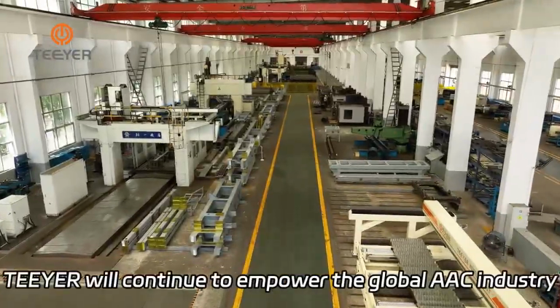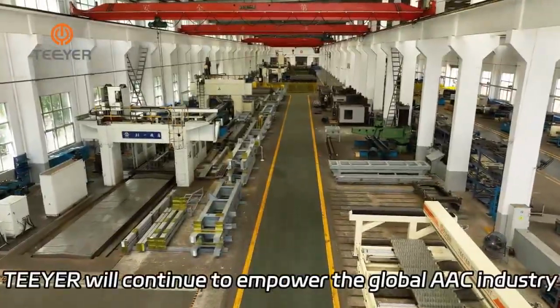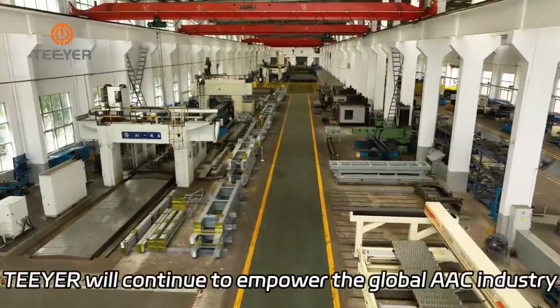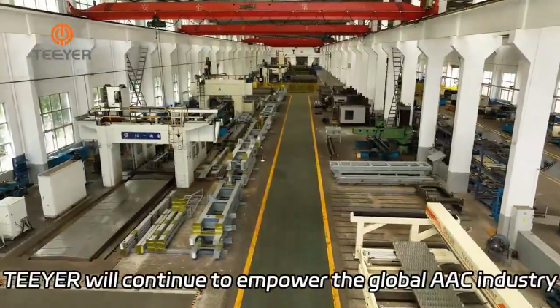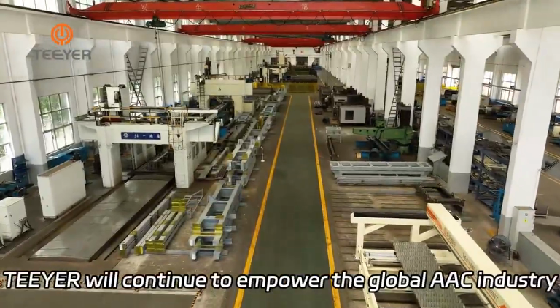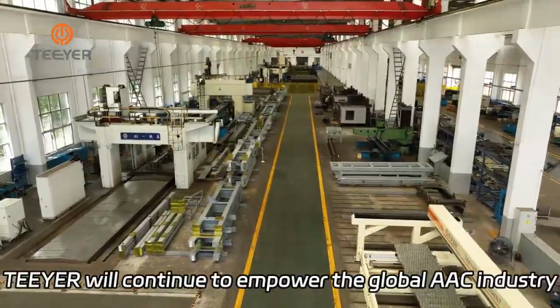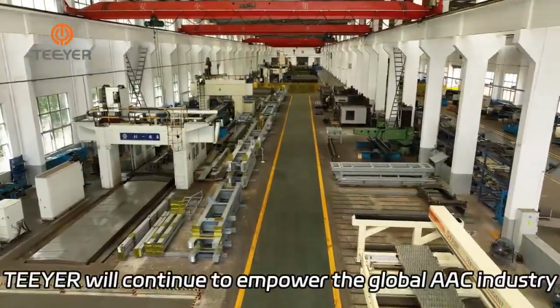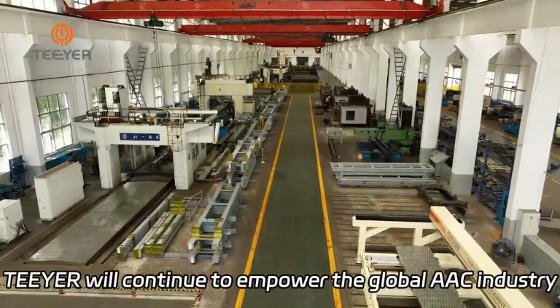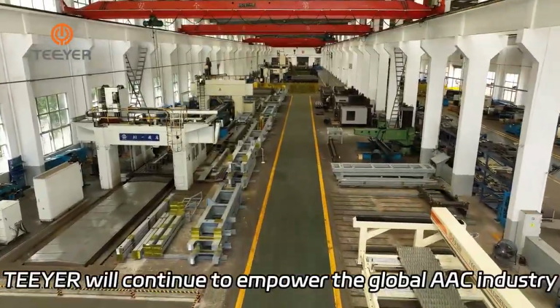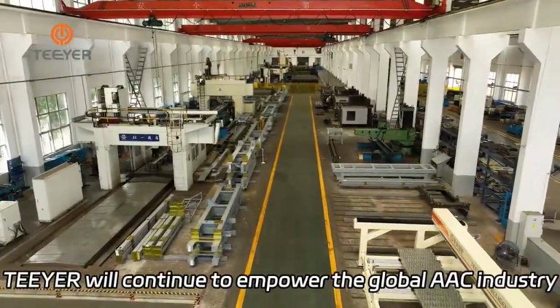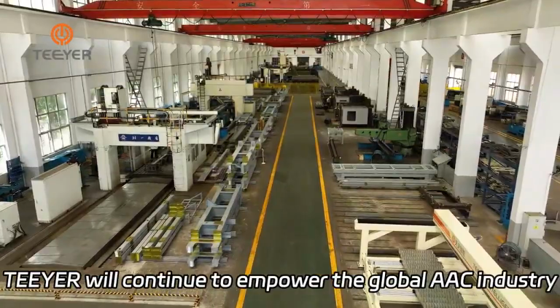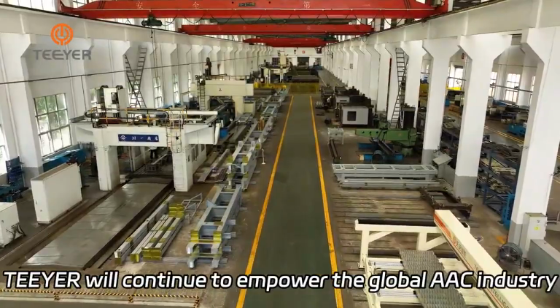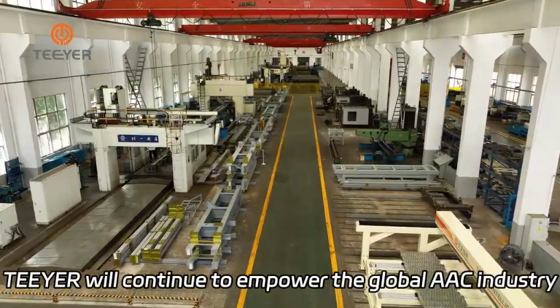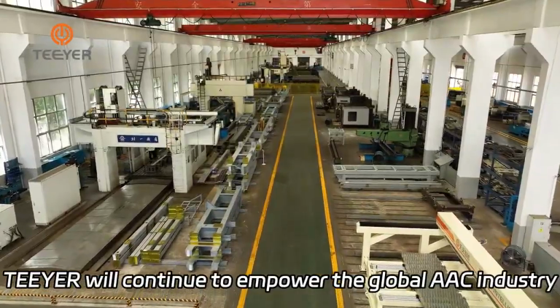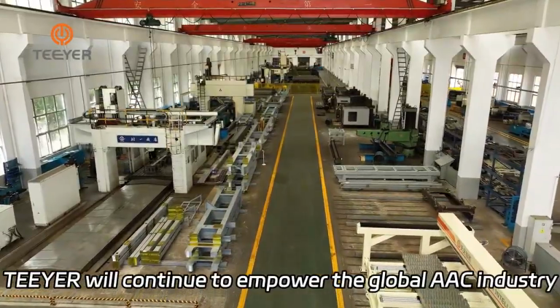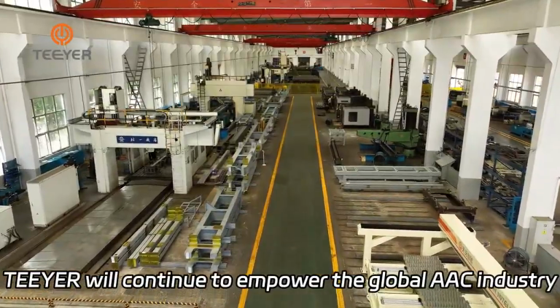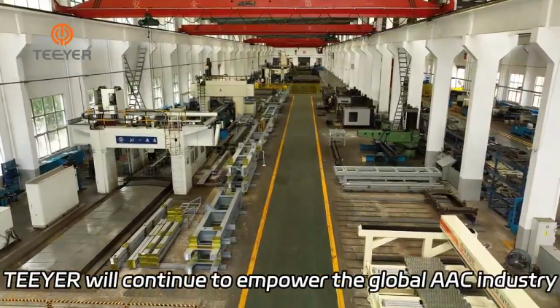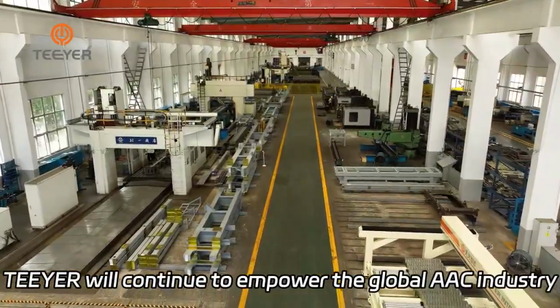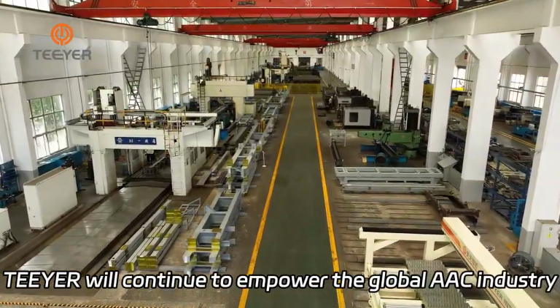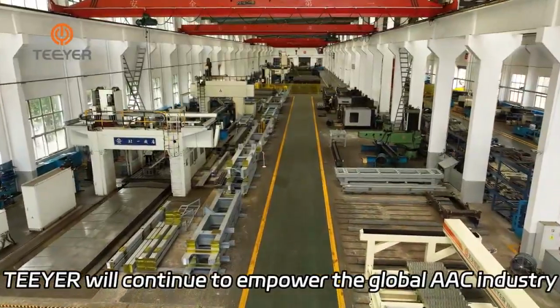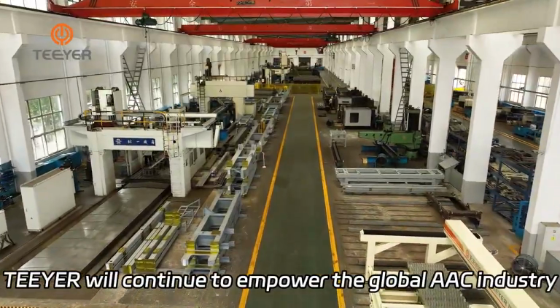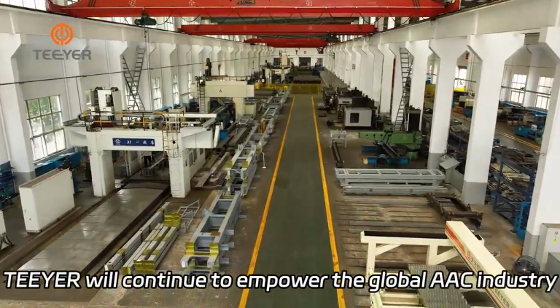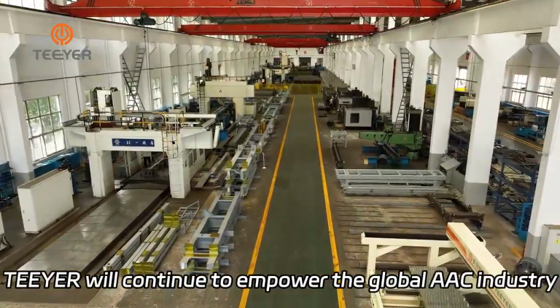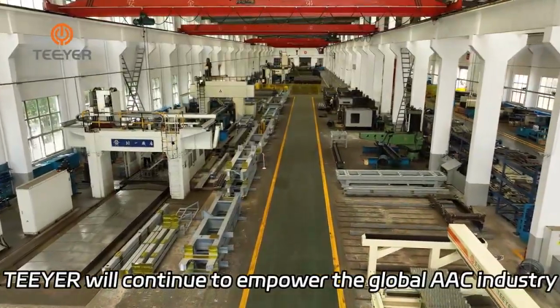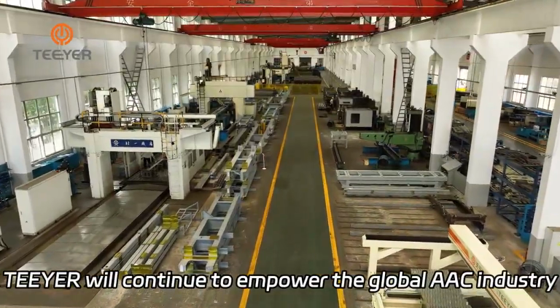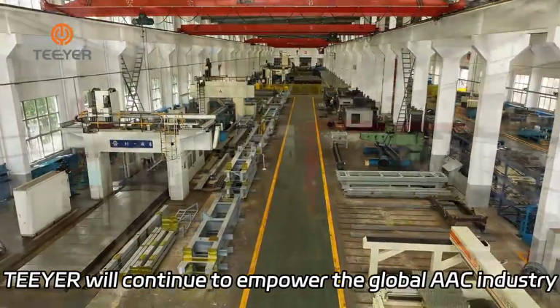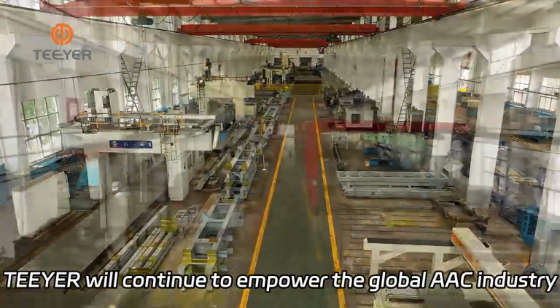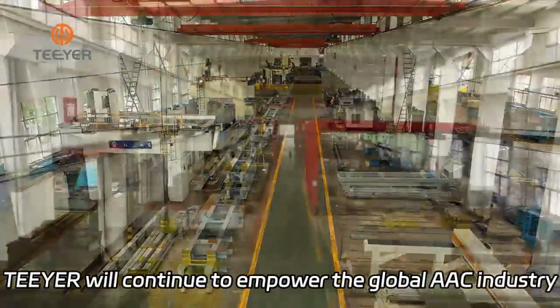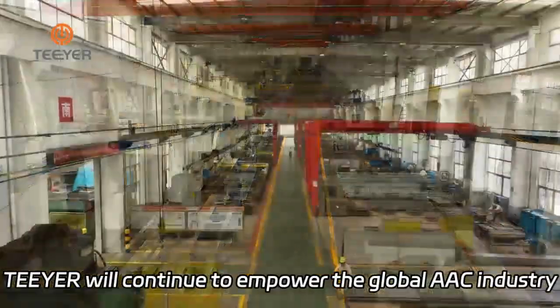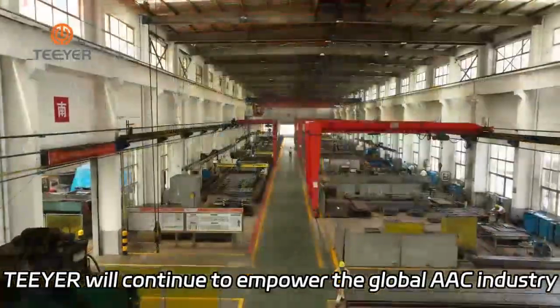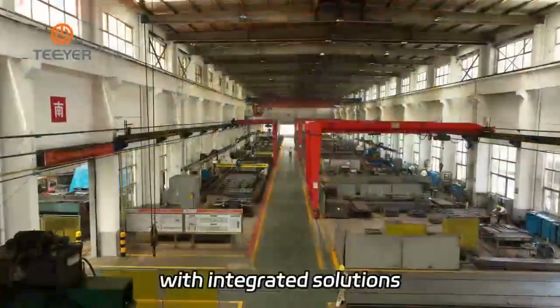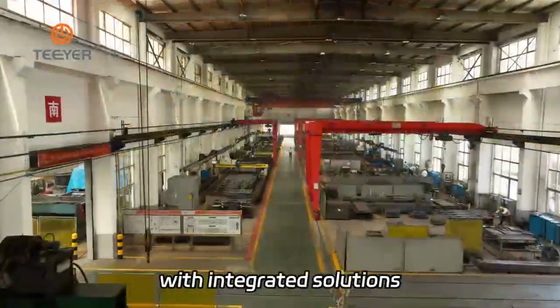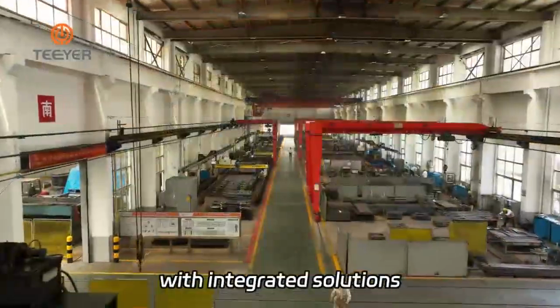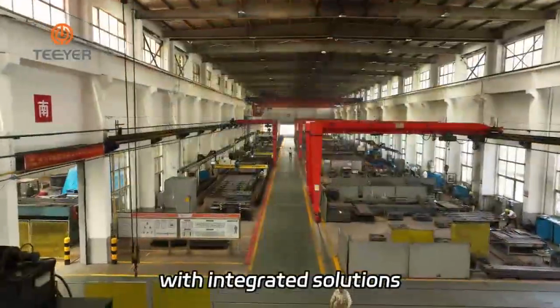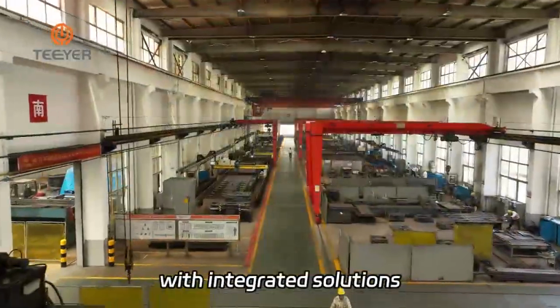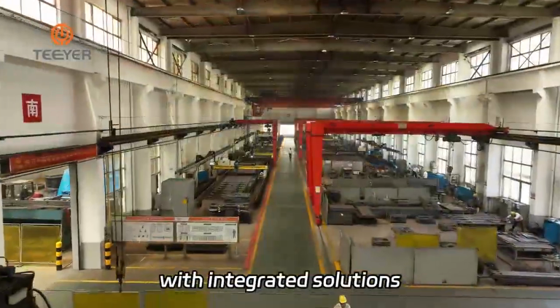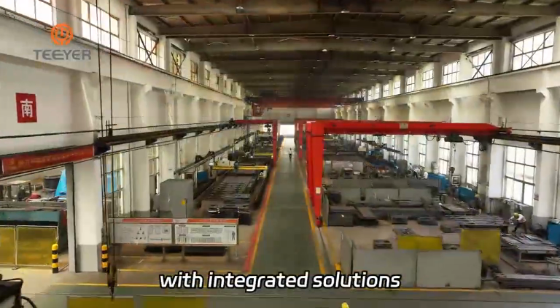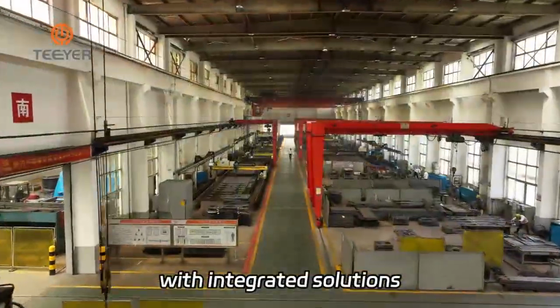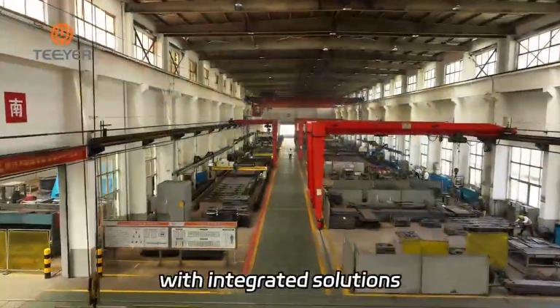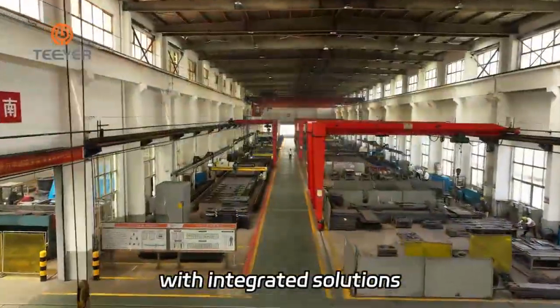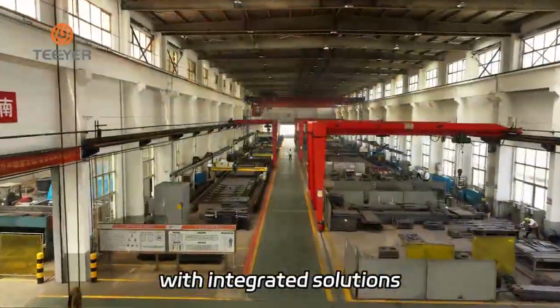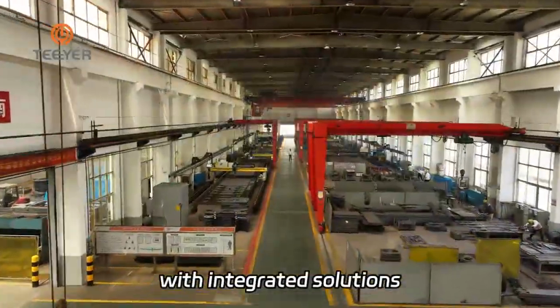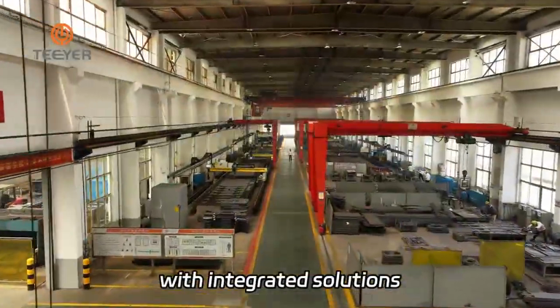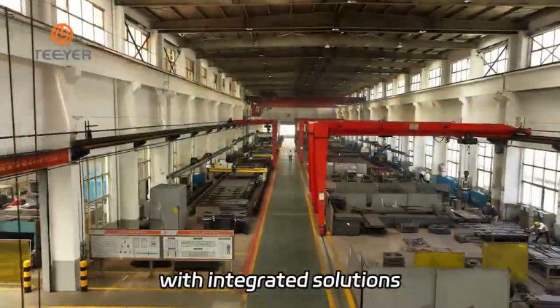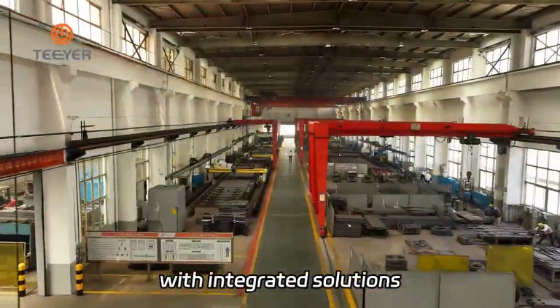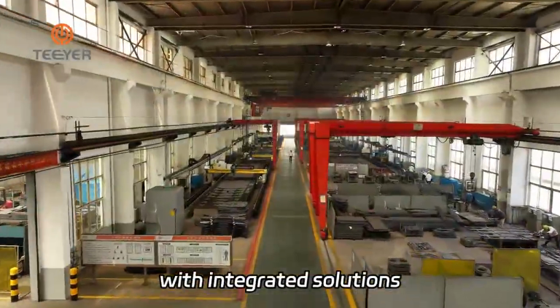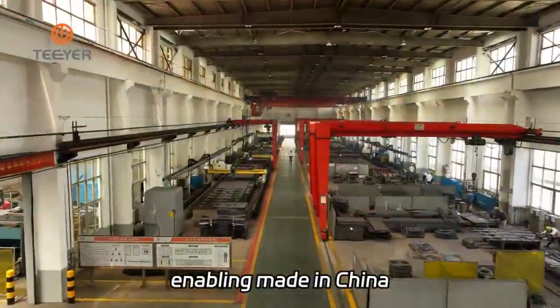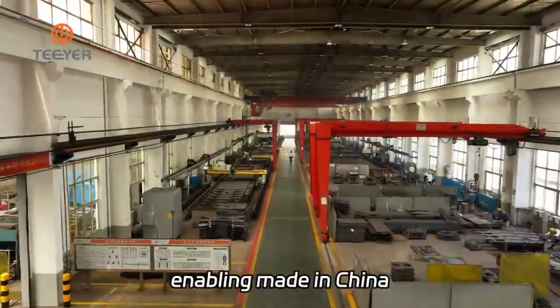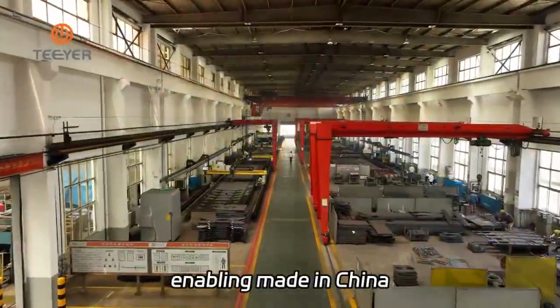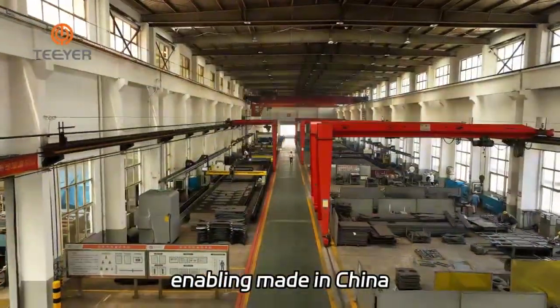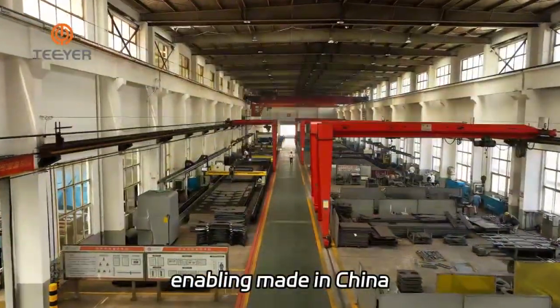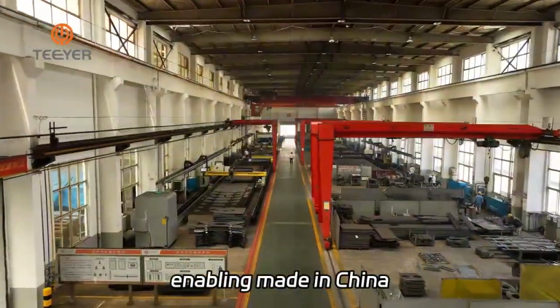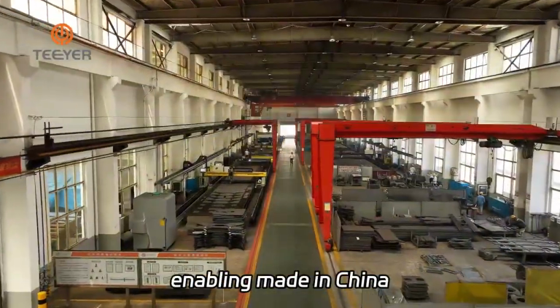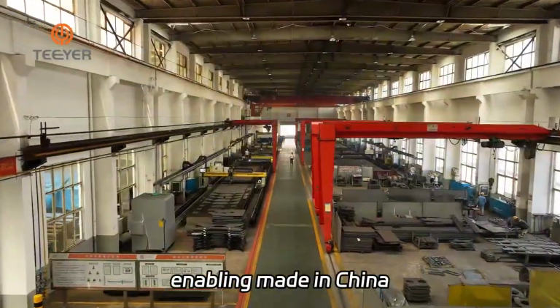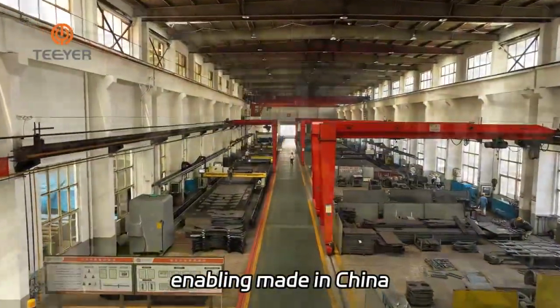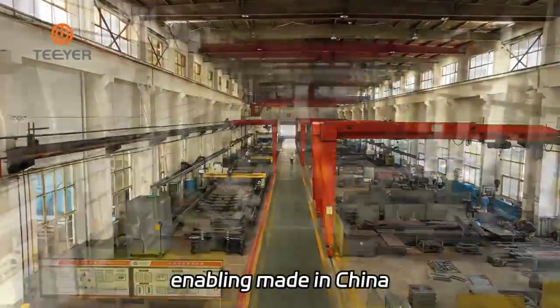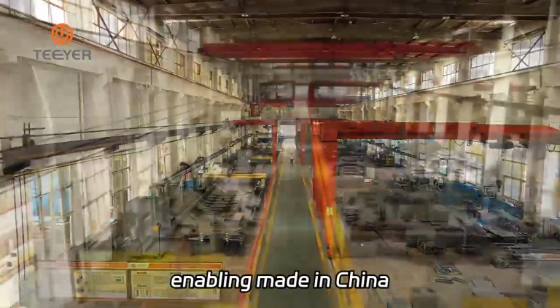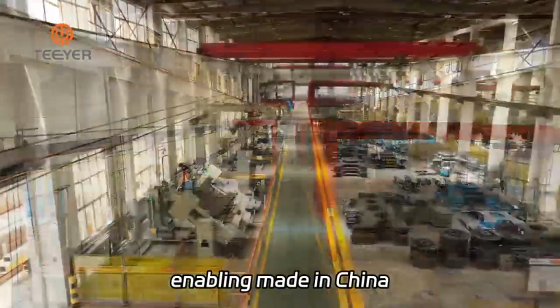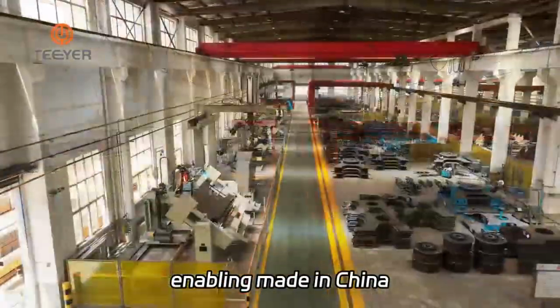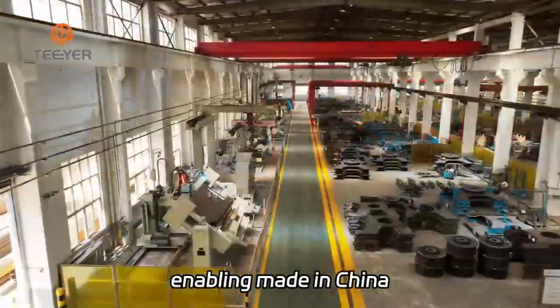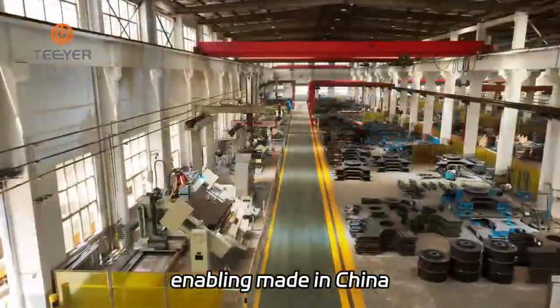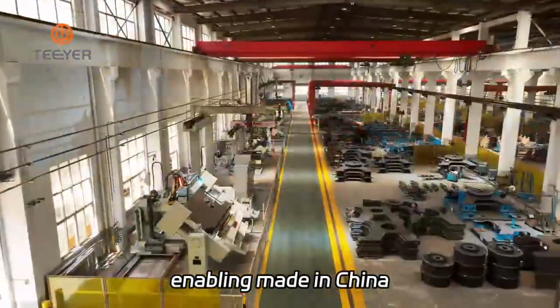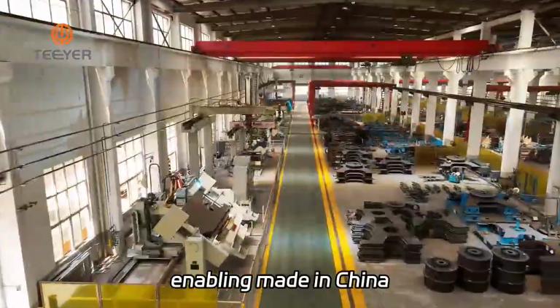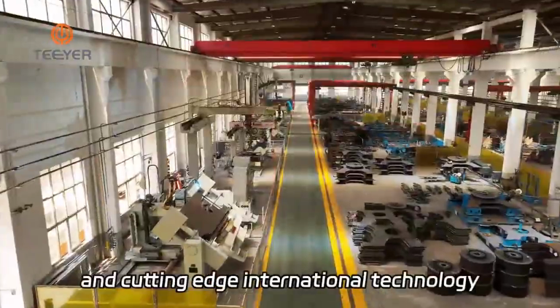Looking ahead, TIER will continue to empower the global AAC industry with integrated solutions, enabling made-in-China and cutting-edge international technology to jointly shape a brighter global future.